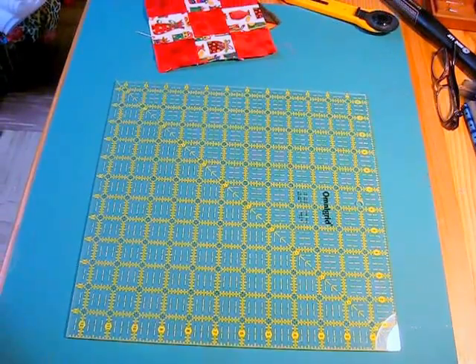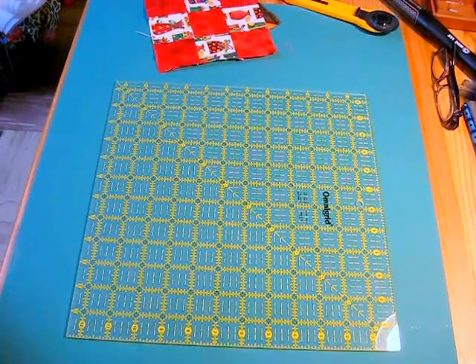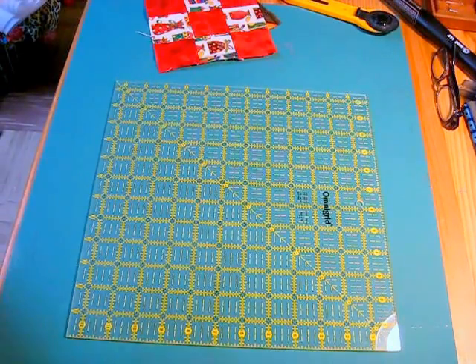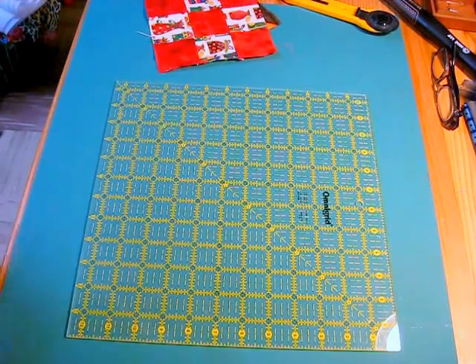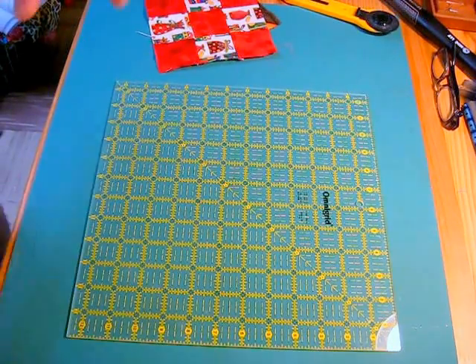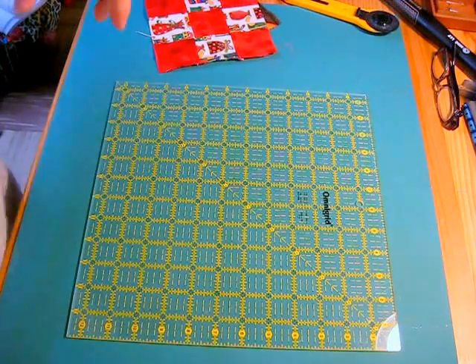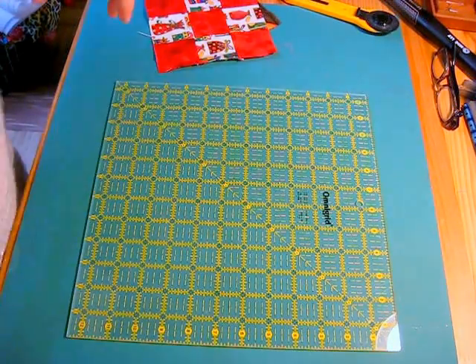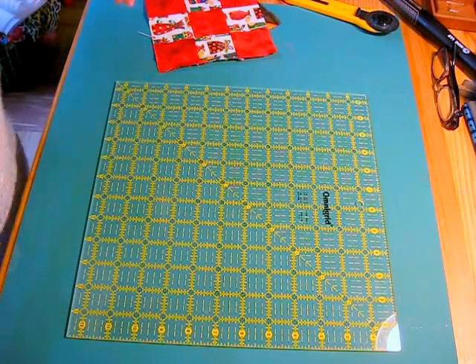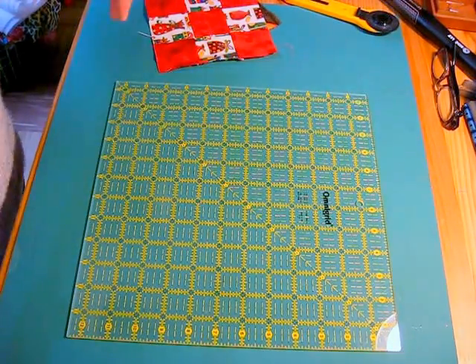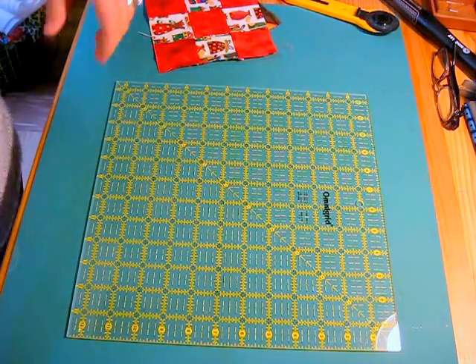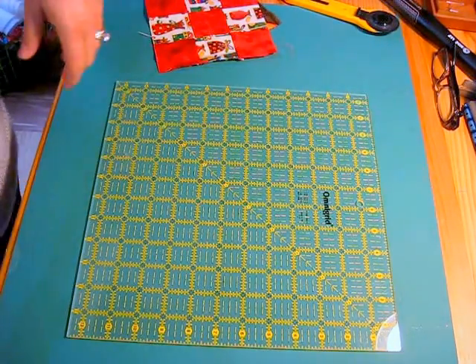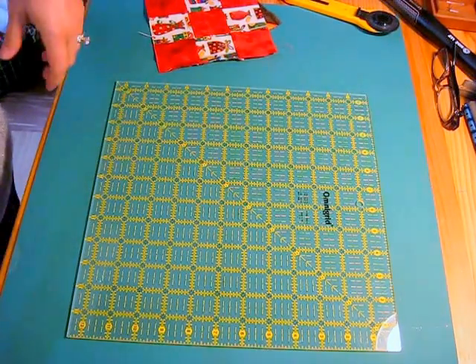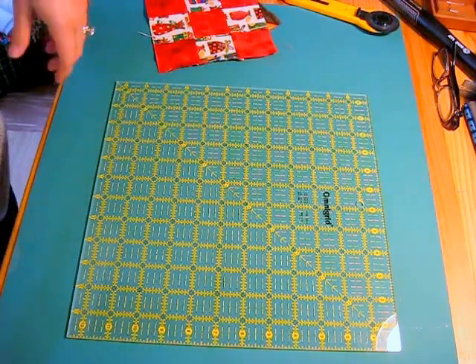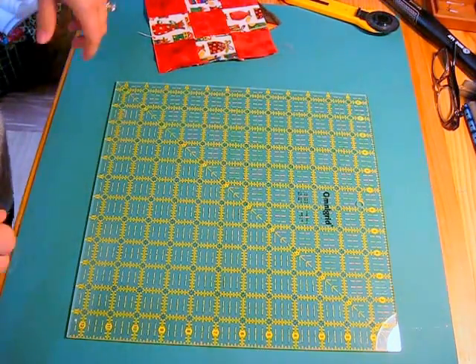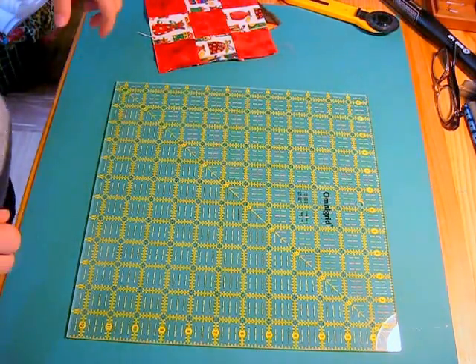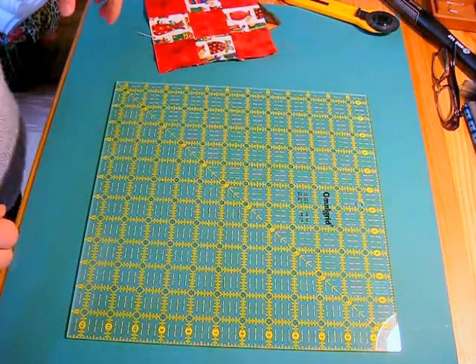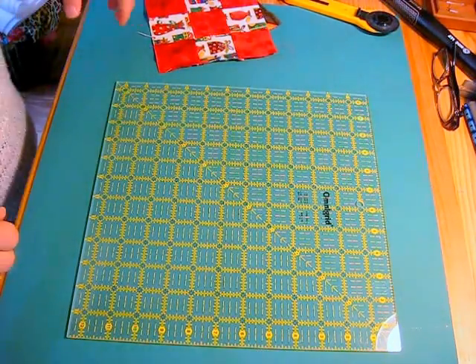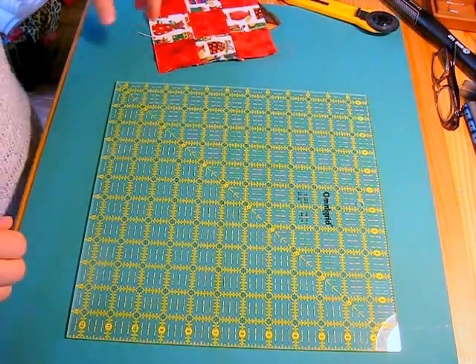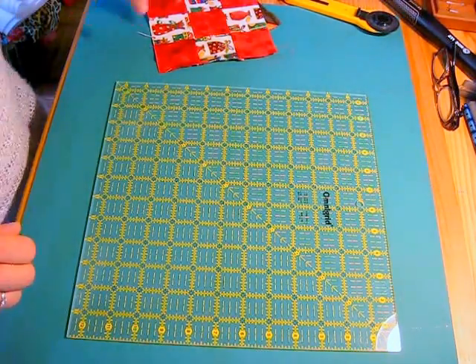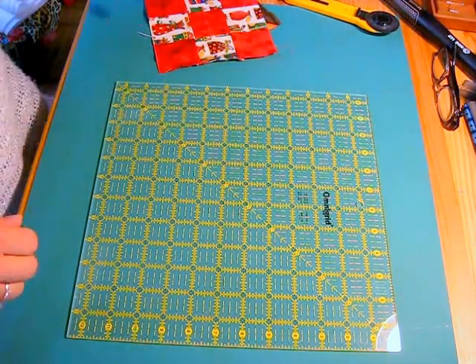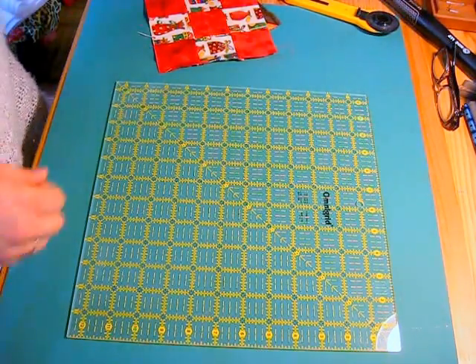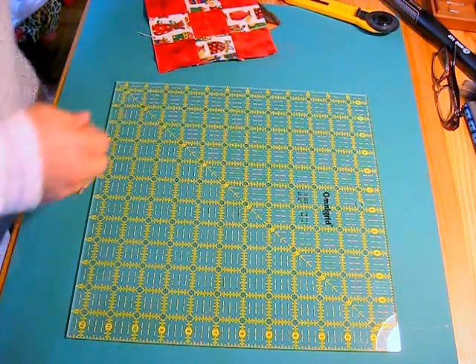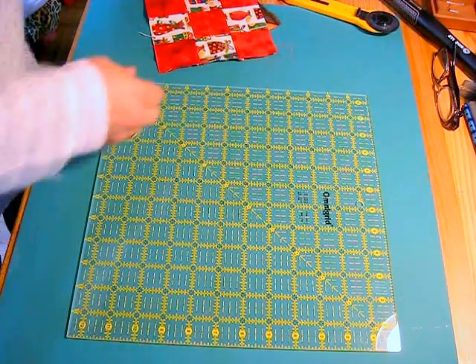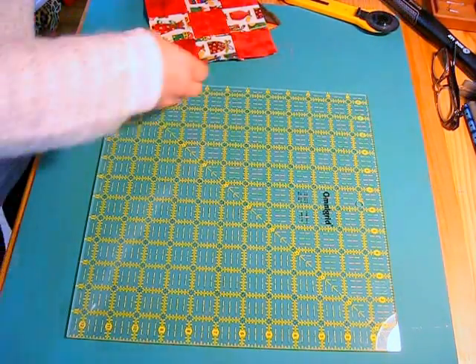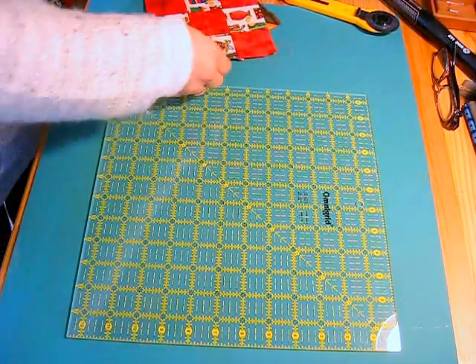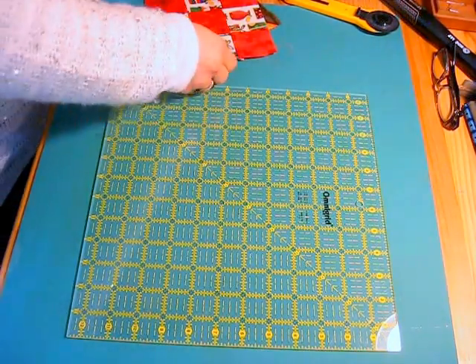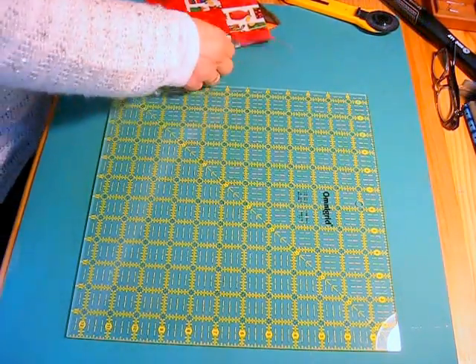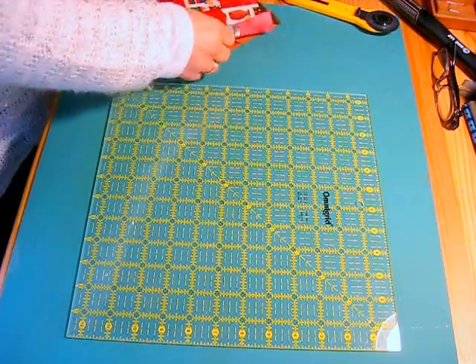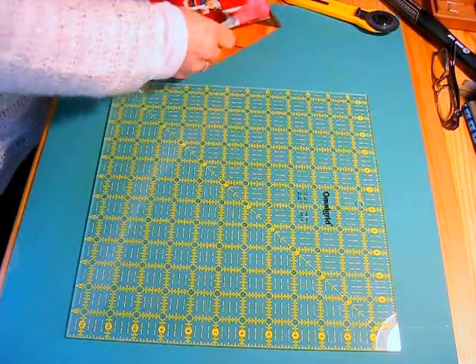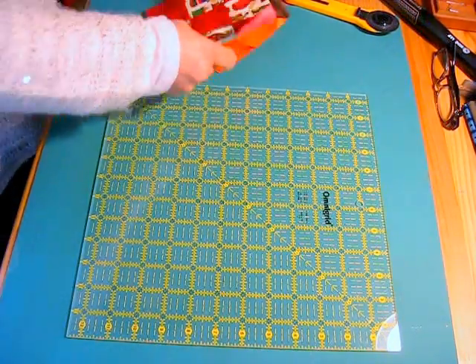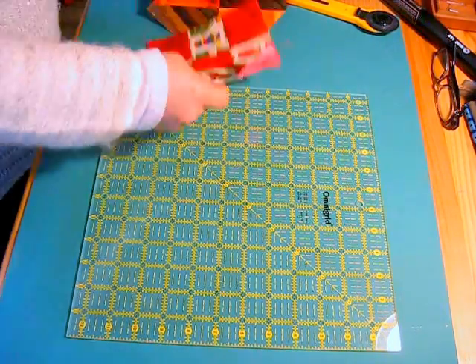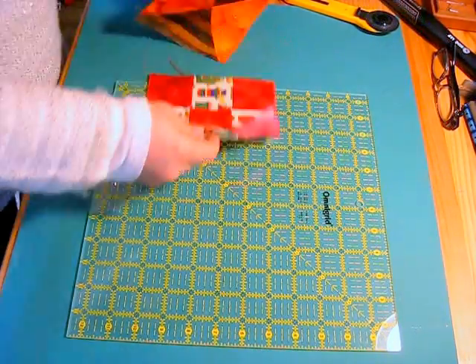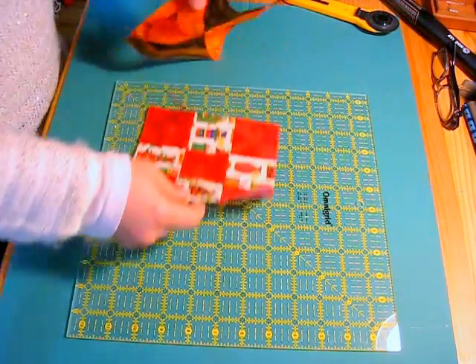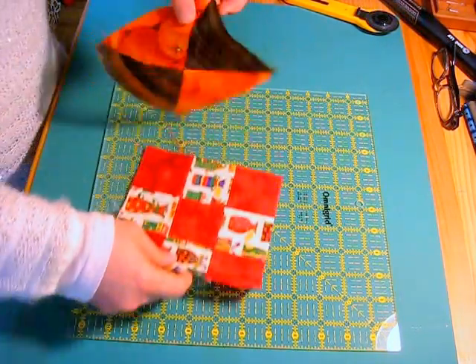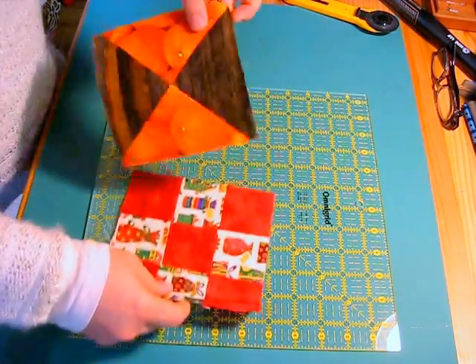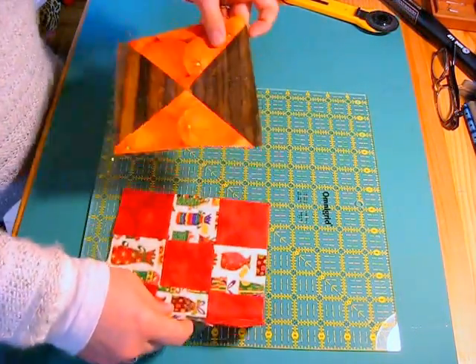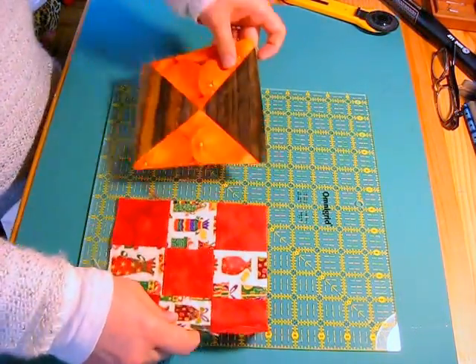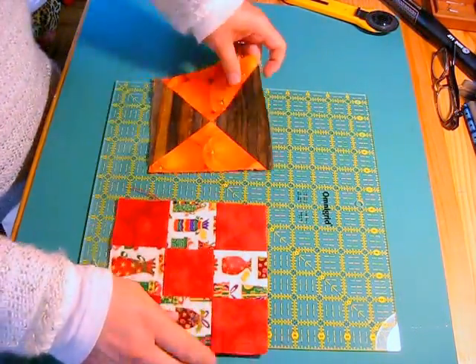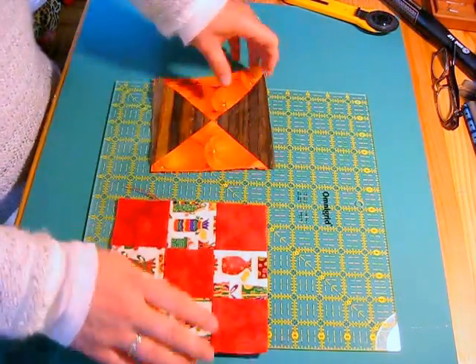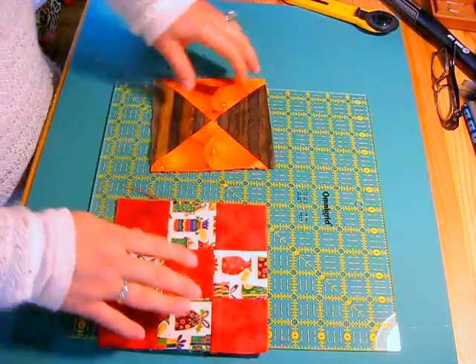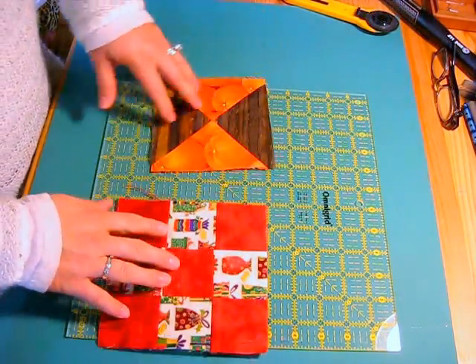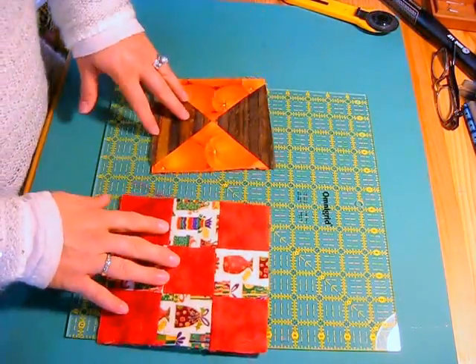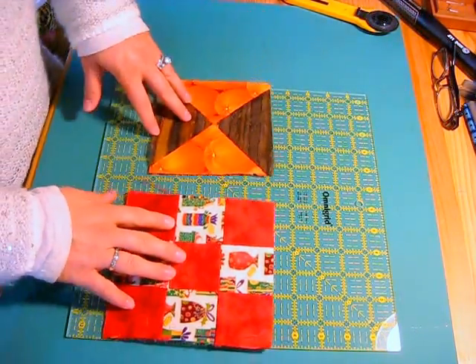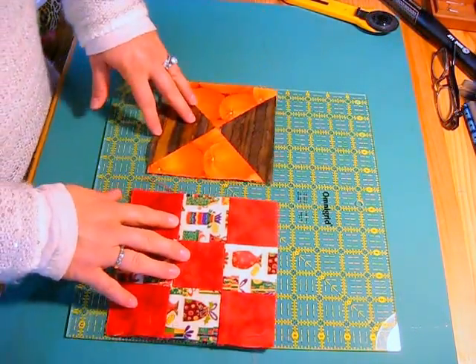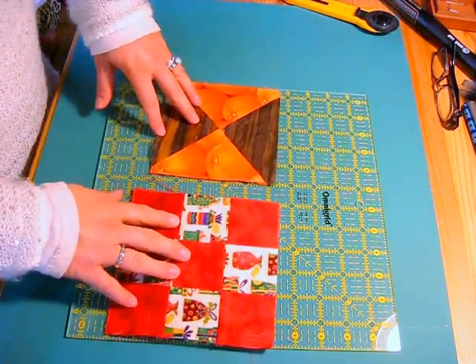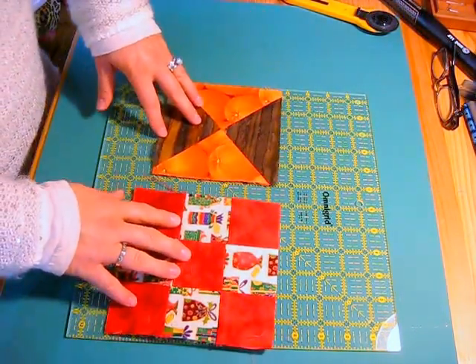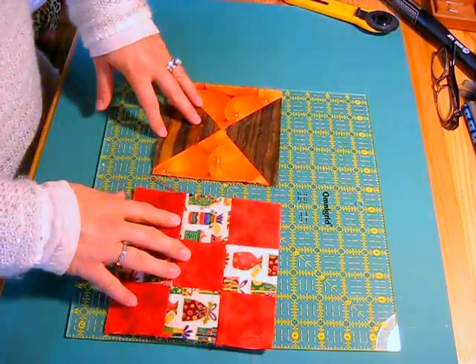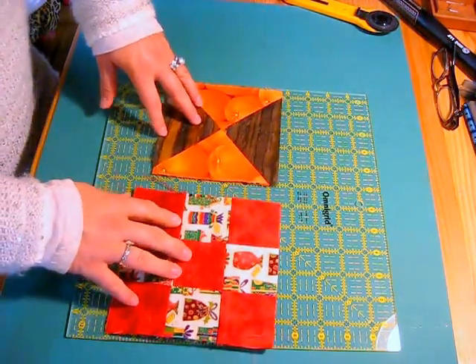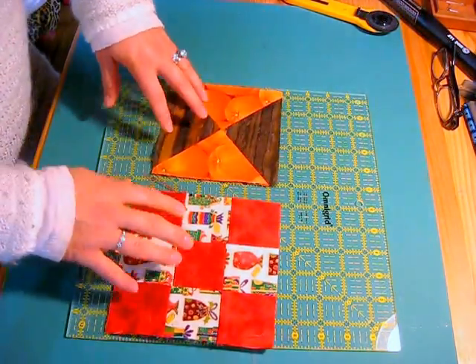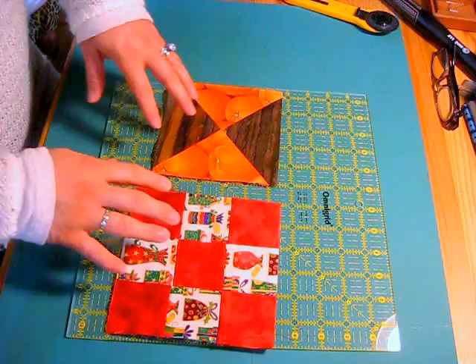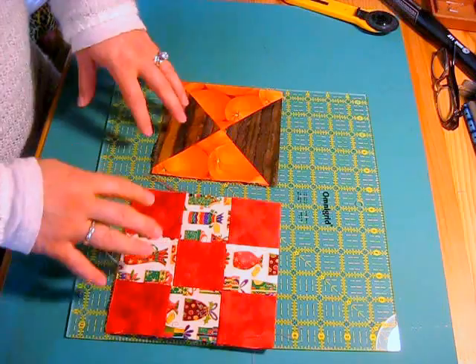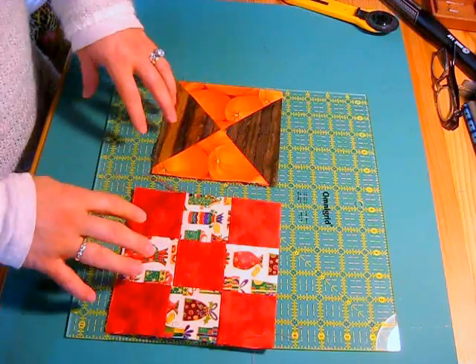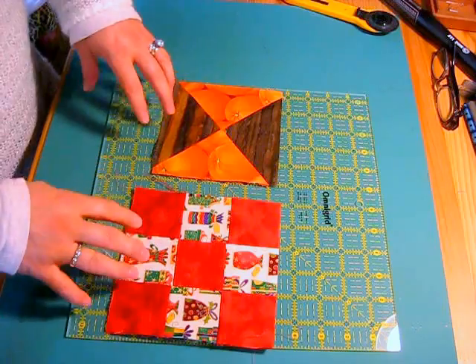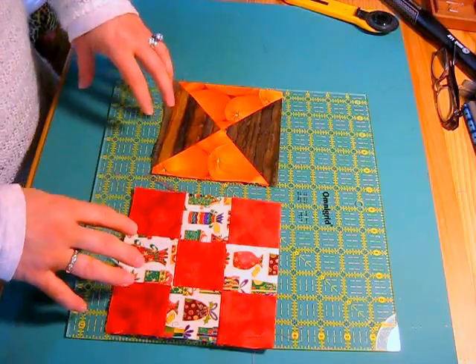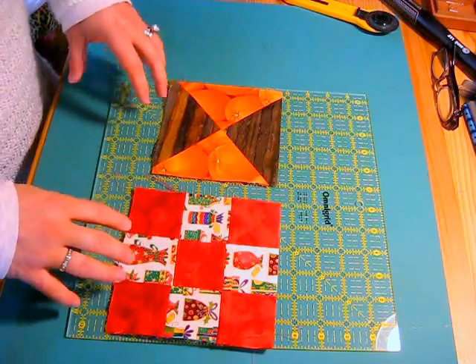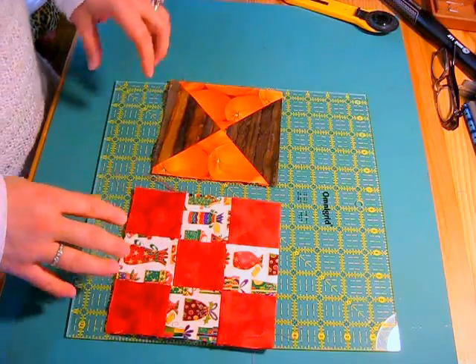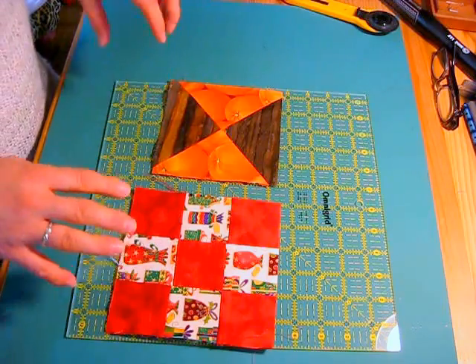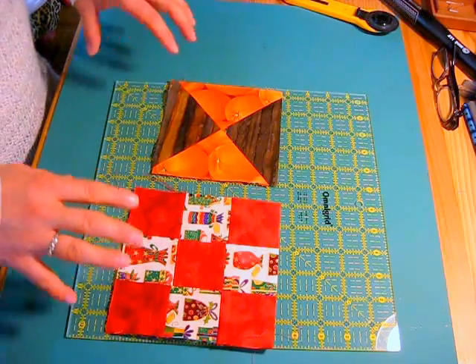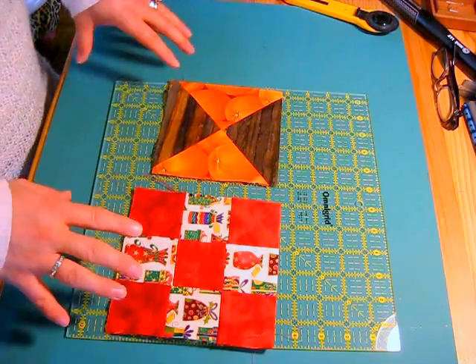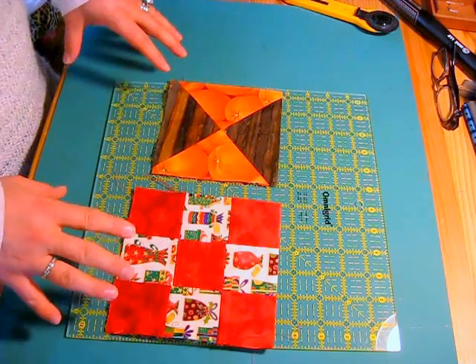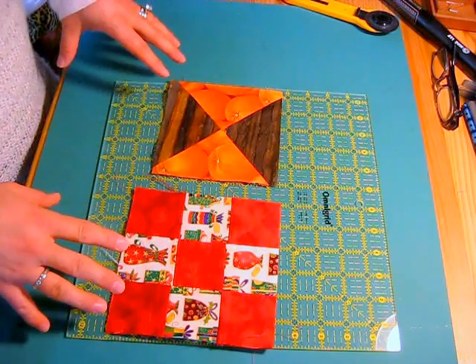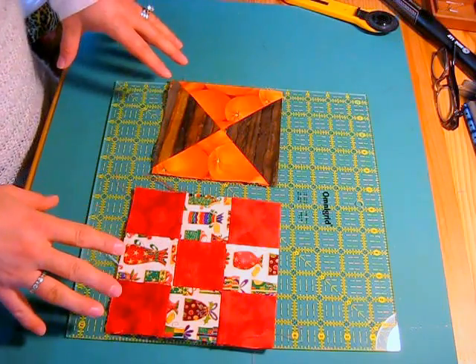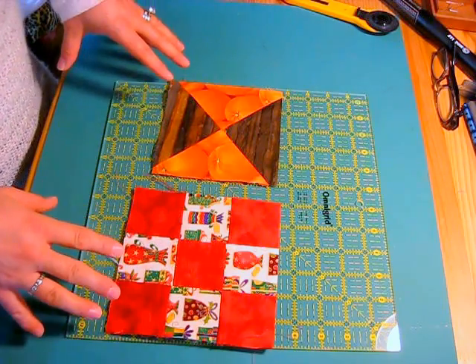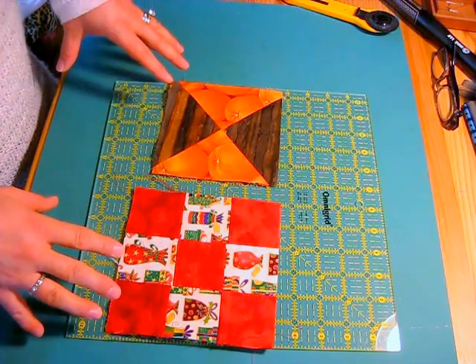Hi everyone, this is Janae and today I'd like to show you how to square up a quilt block.